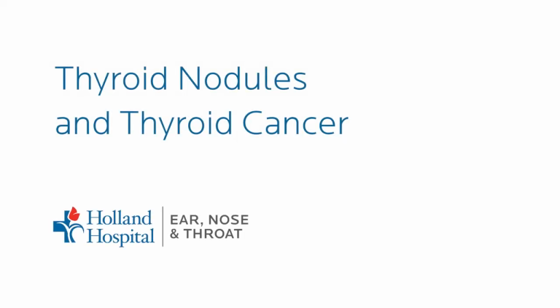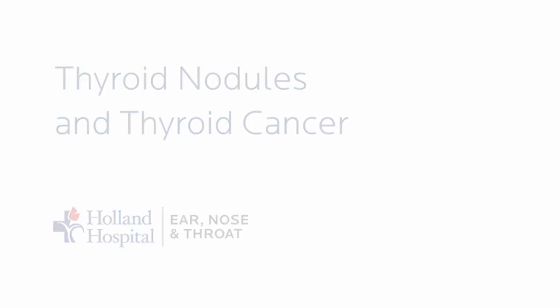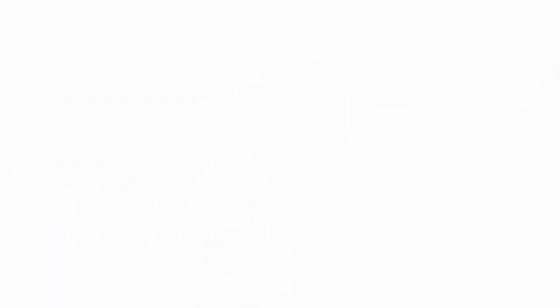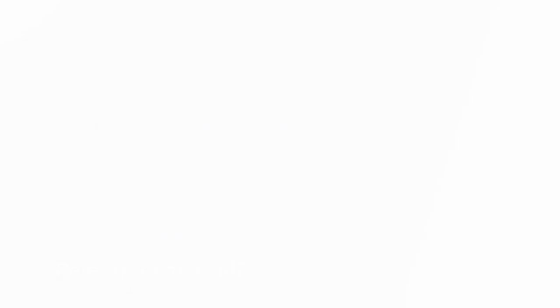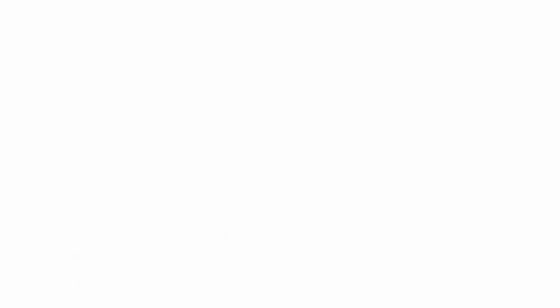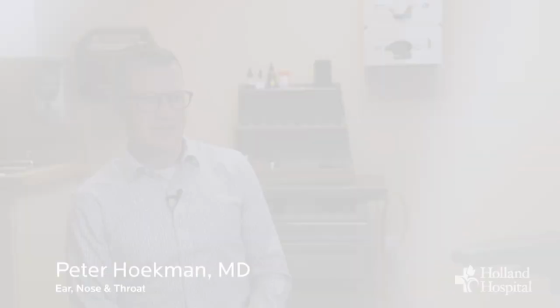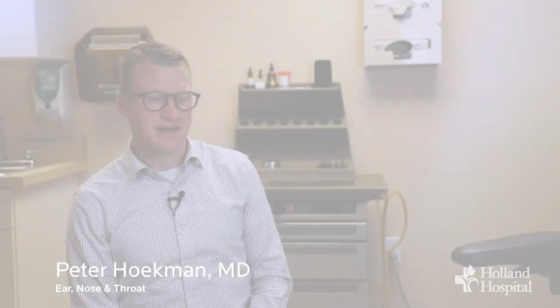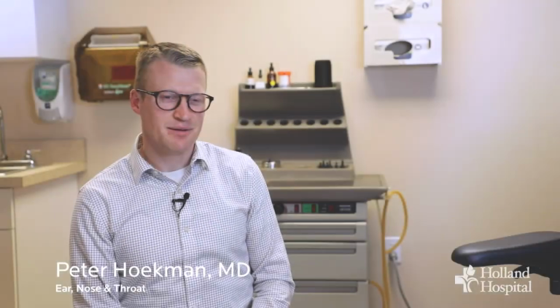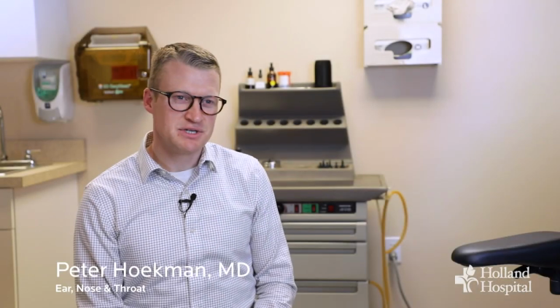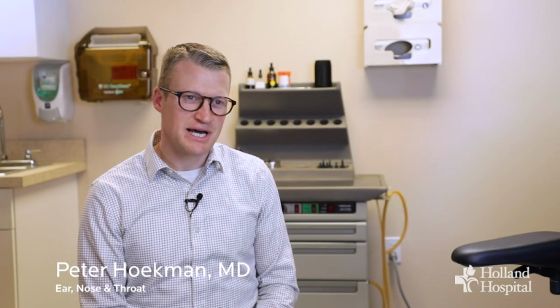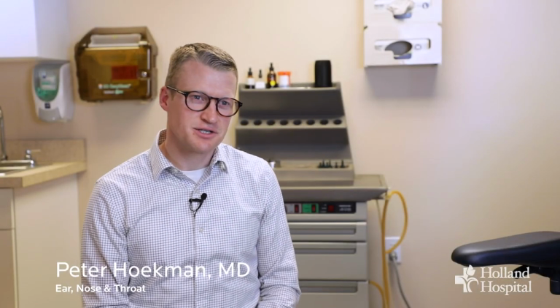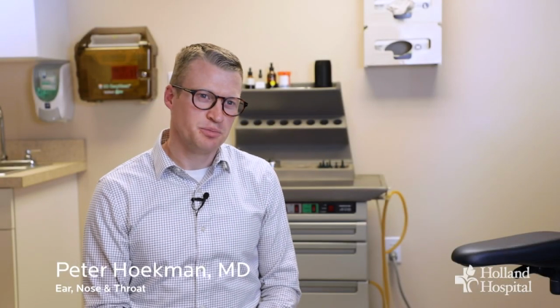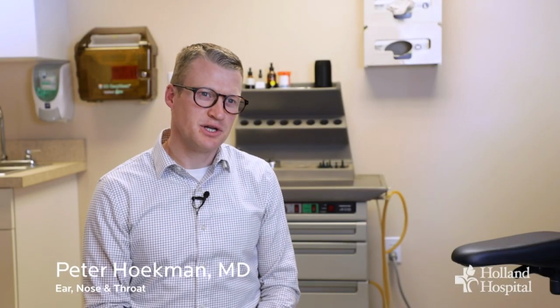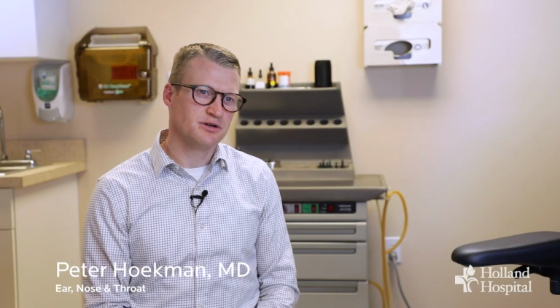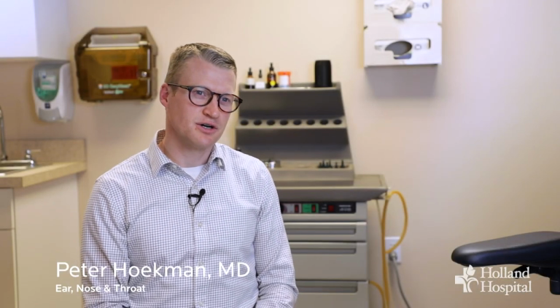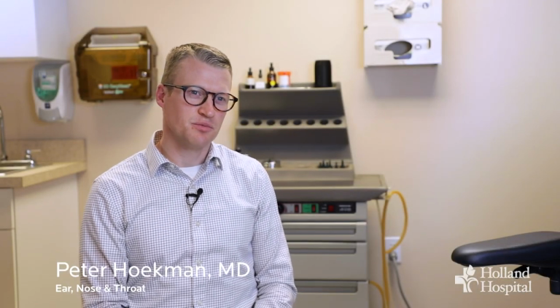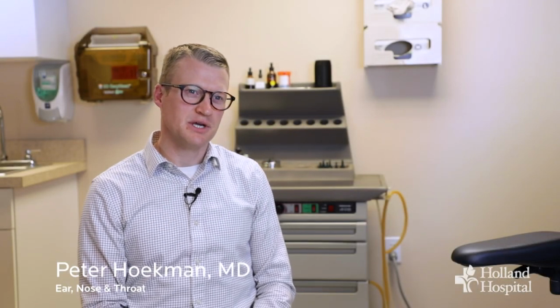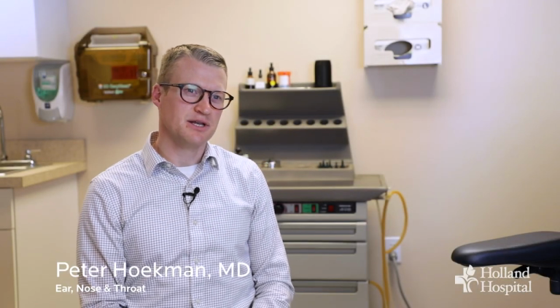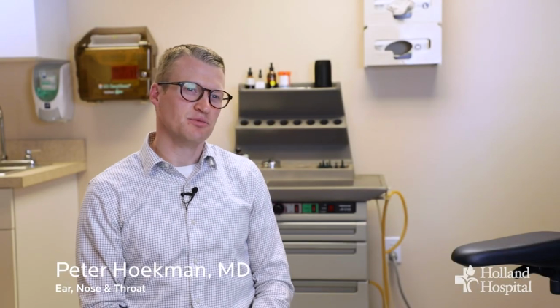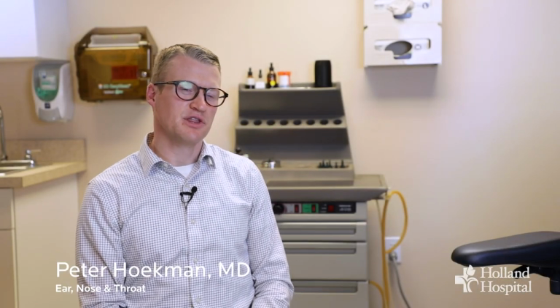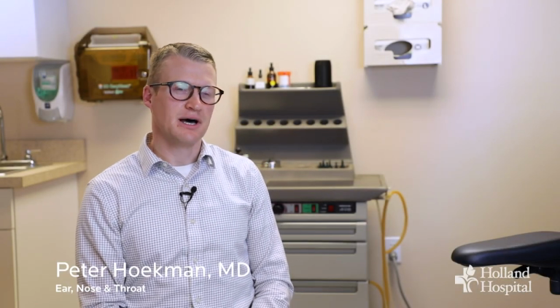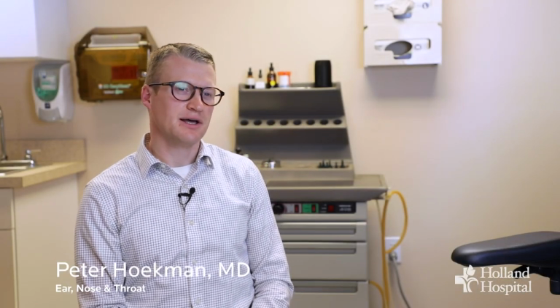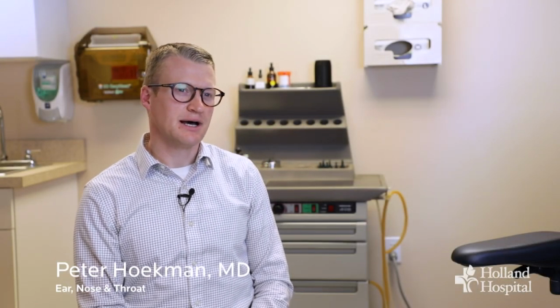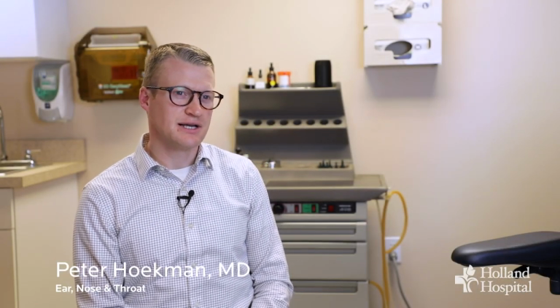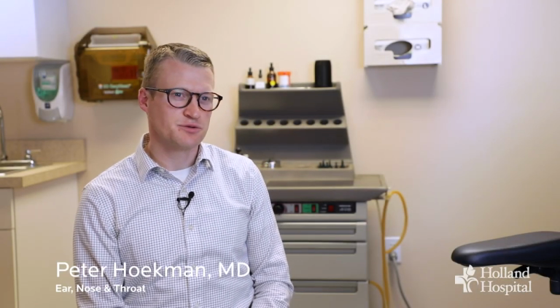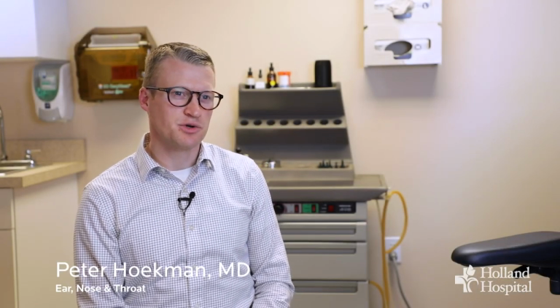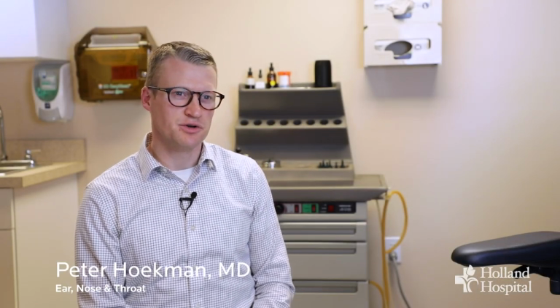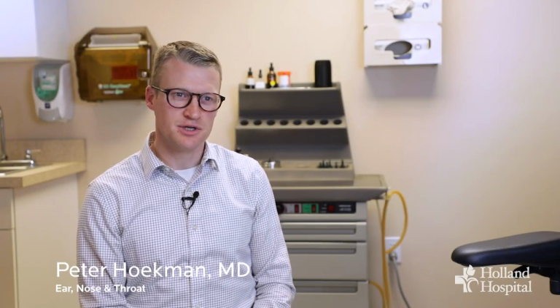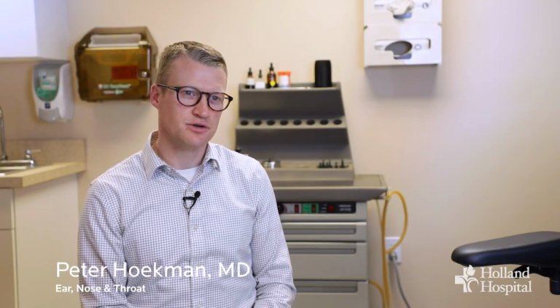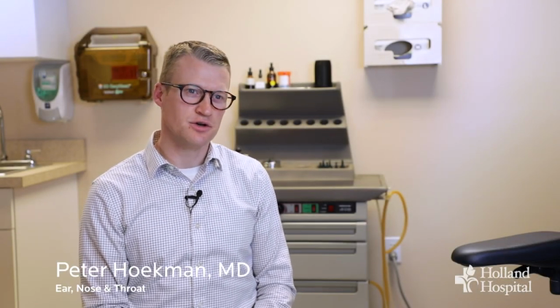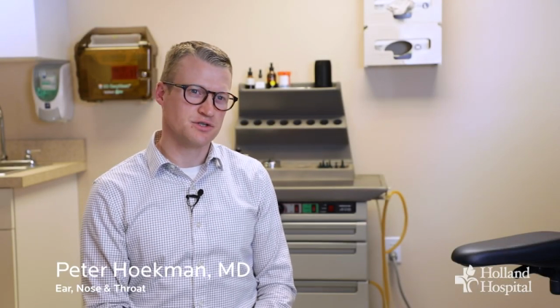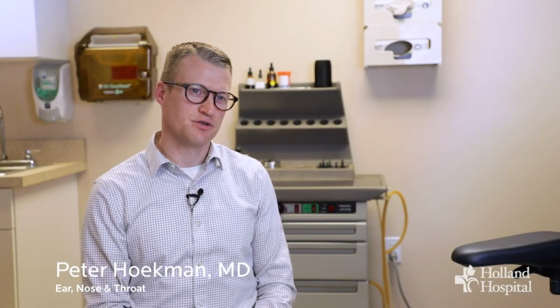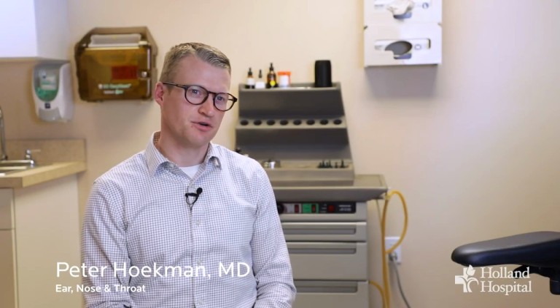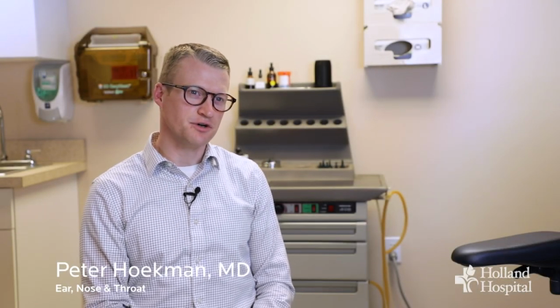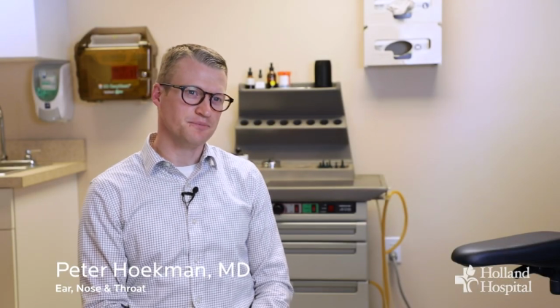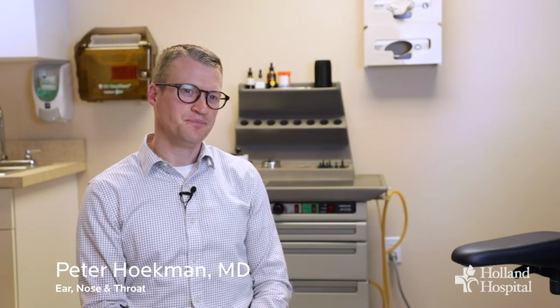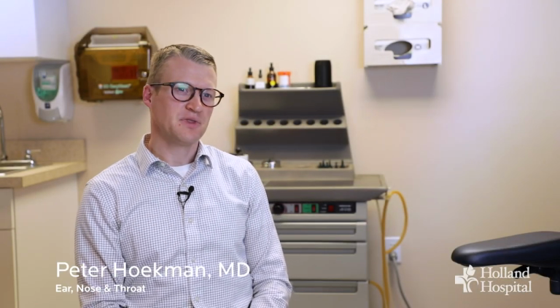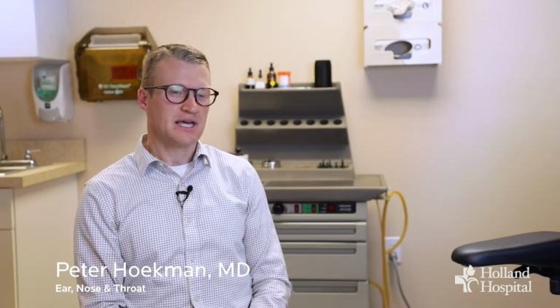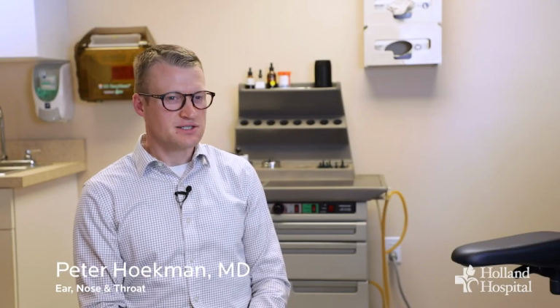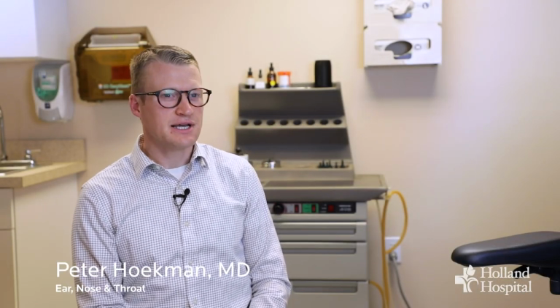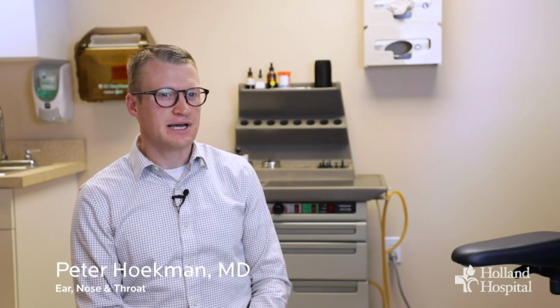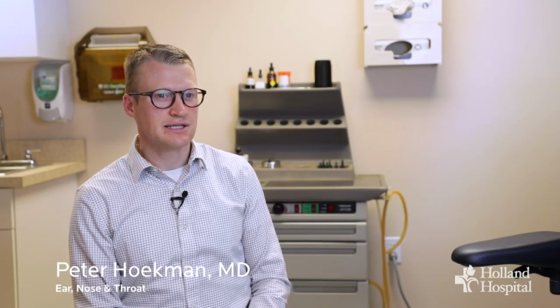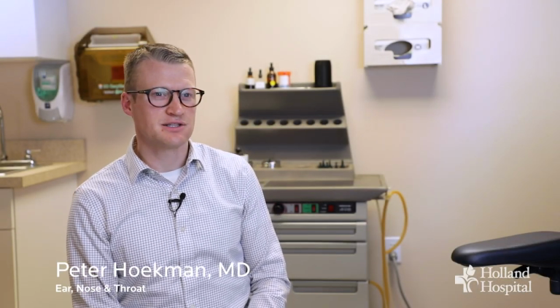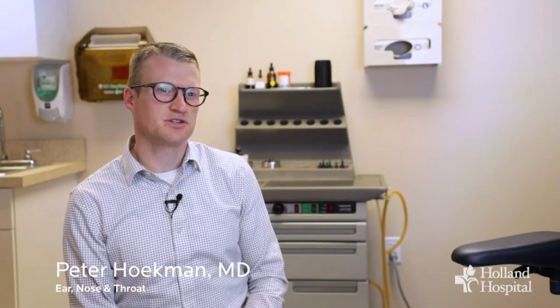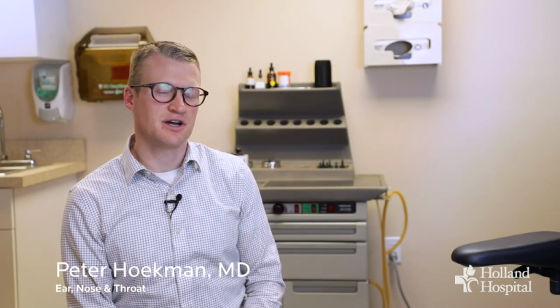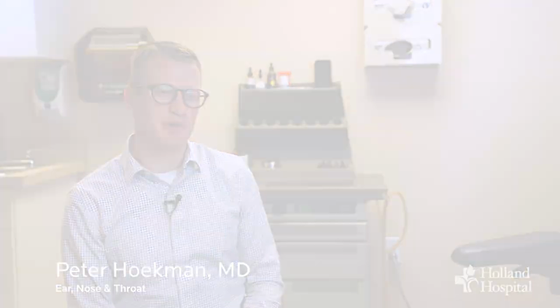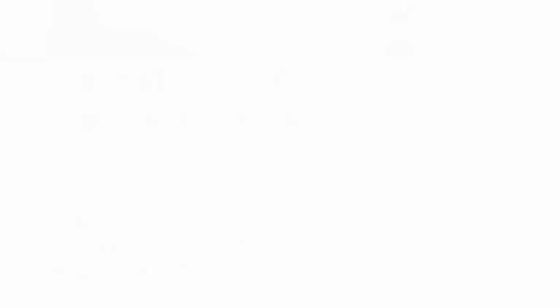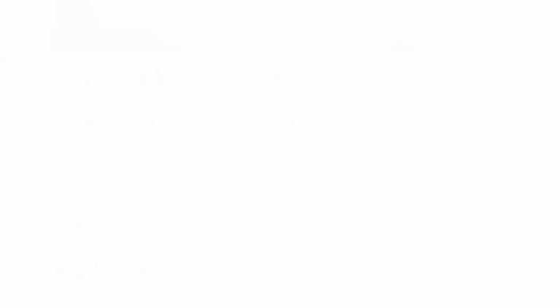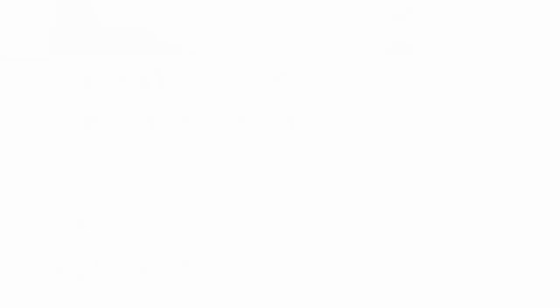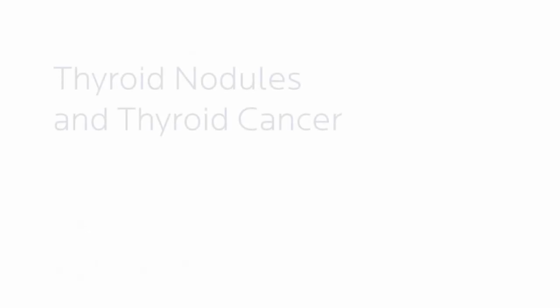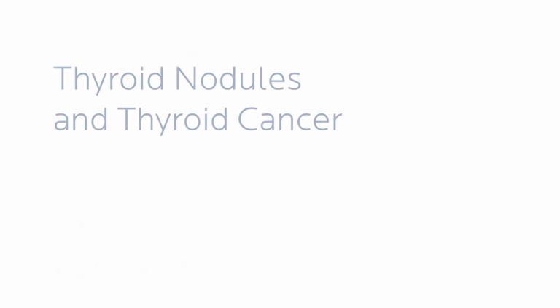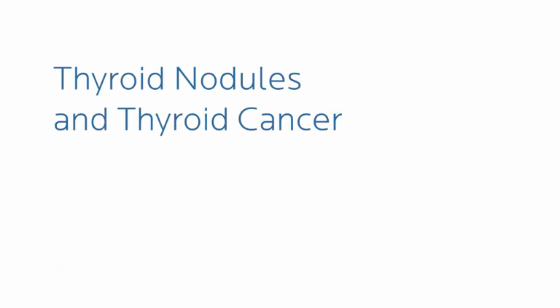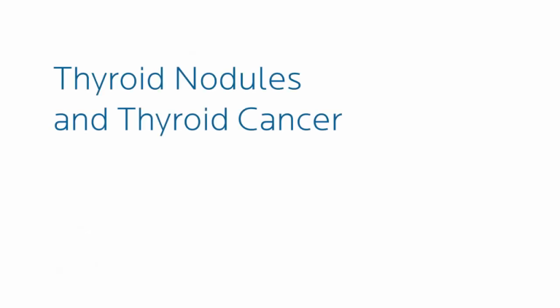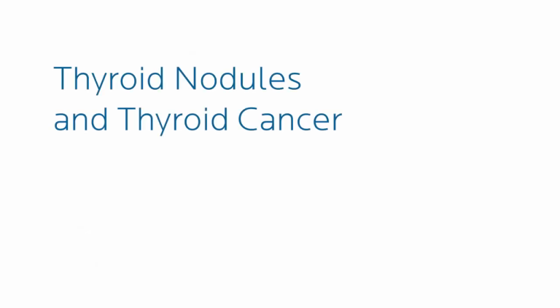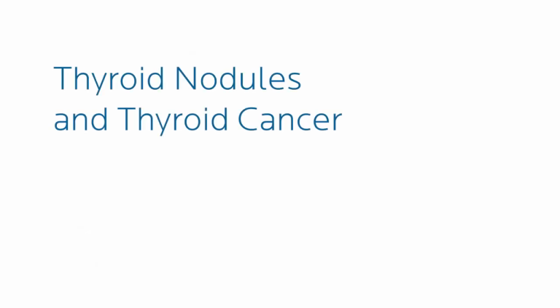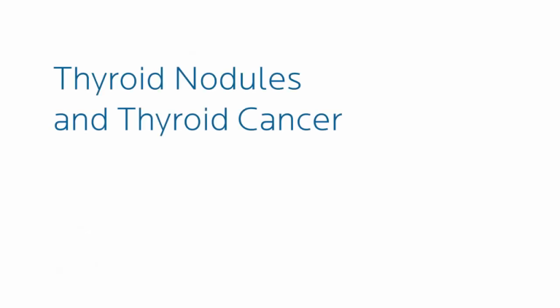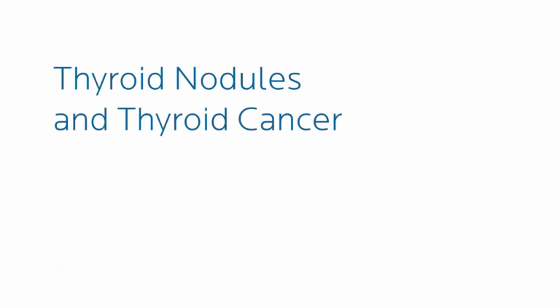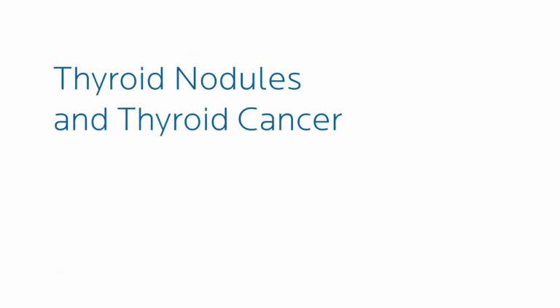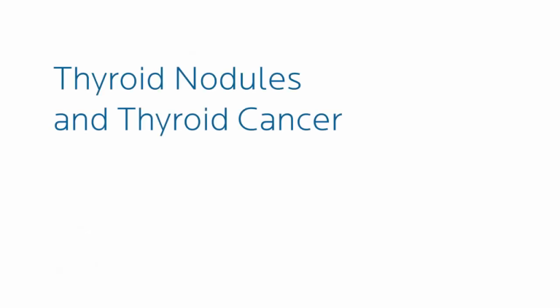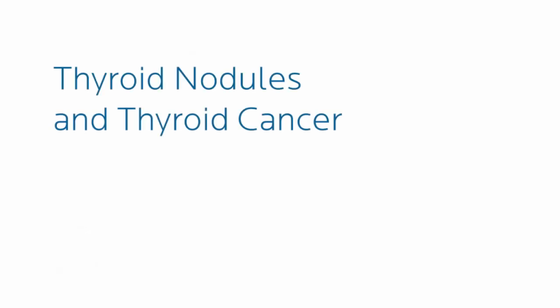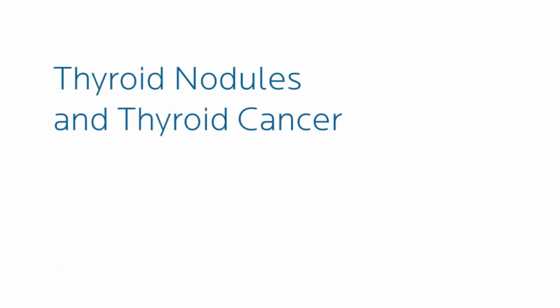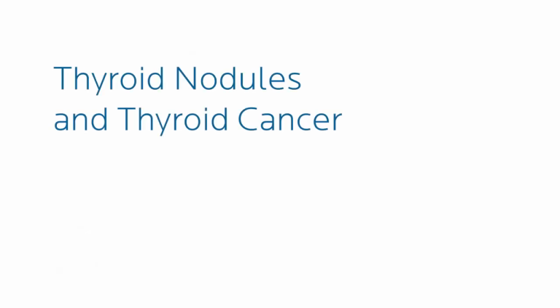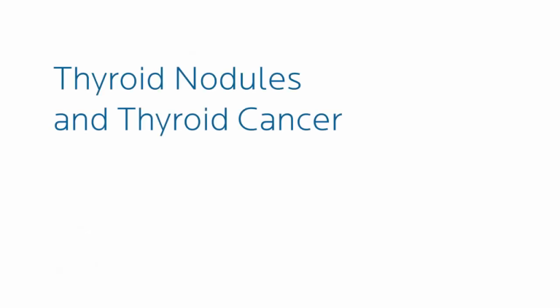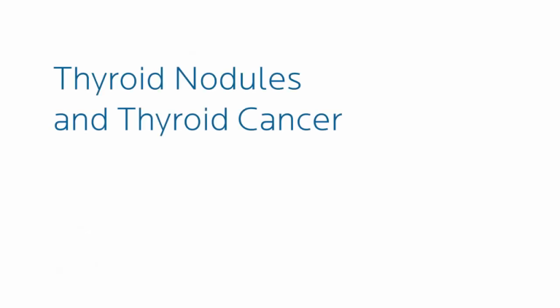Hi, I'm Dr. Peter Hookman with Holland Hospital Ear, Nose, and Throat, and today I'd like to talk about thyroid nodules and thyroid cancer.